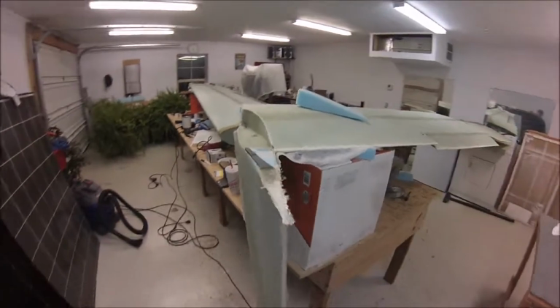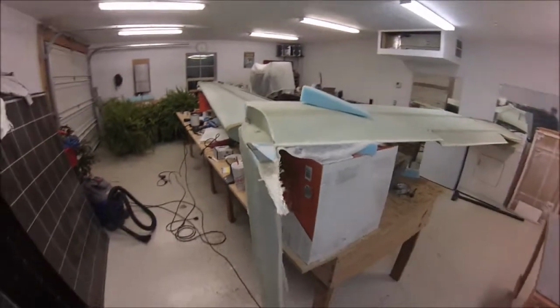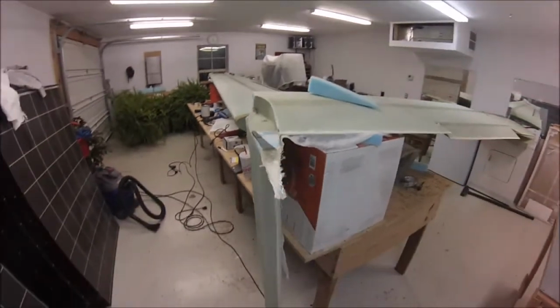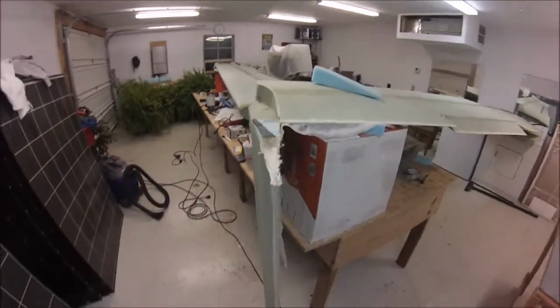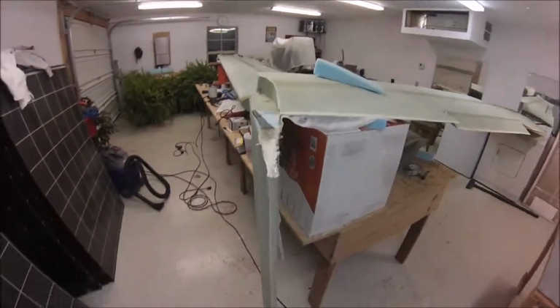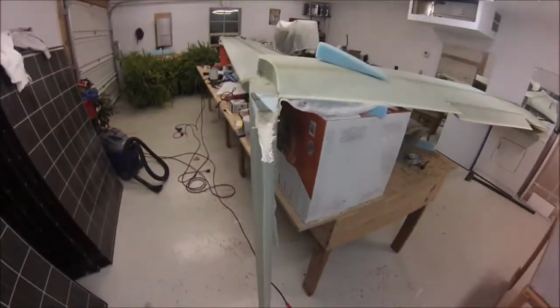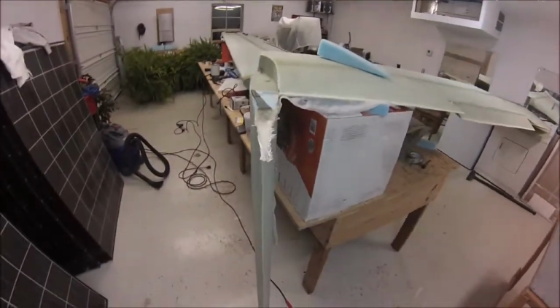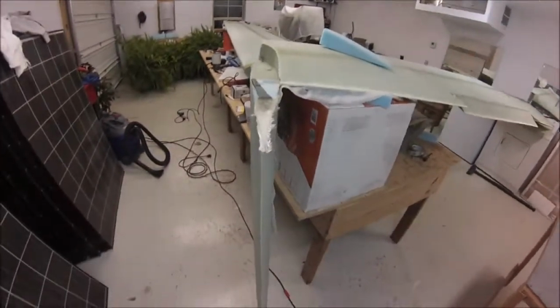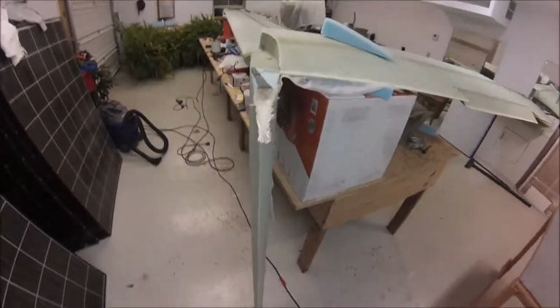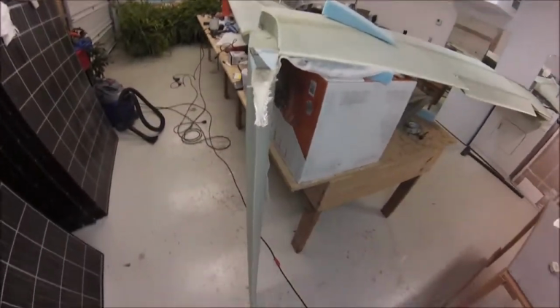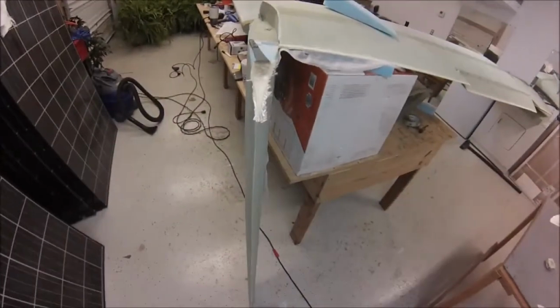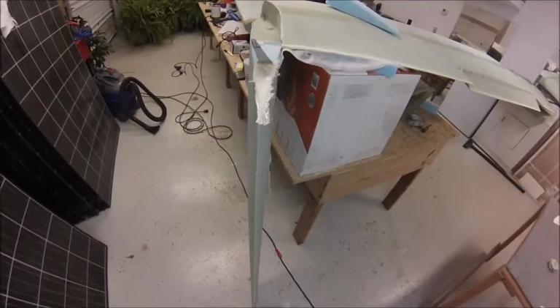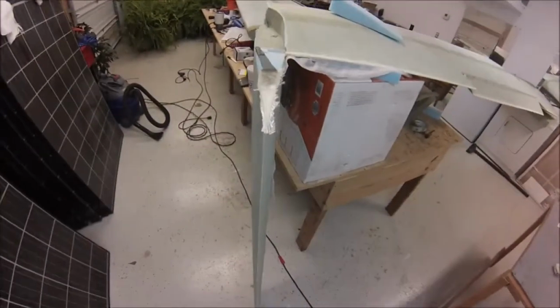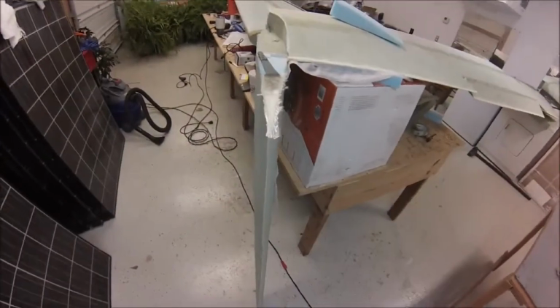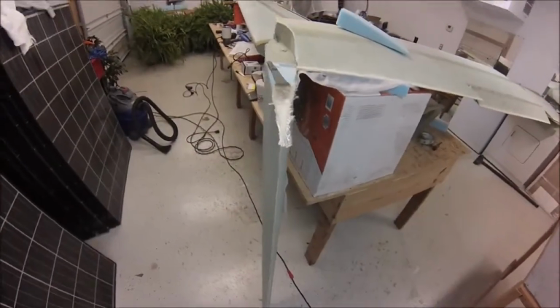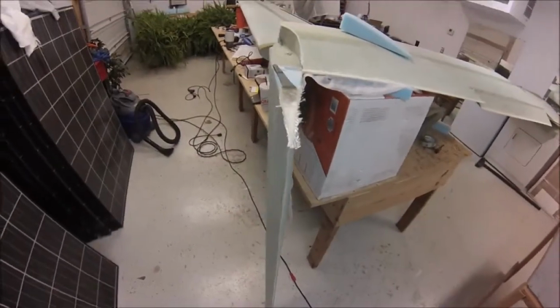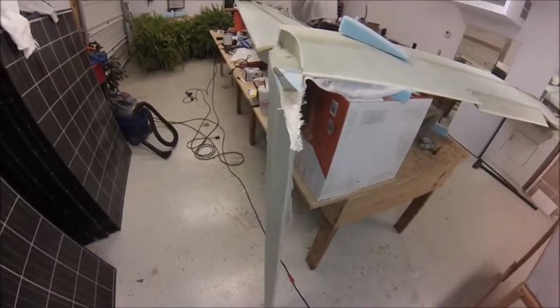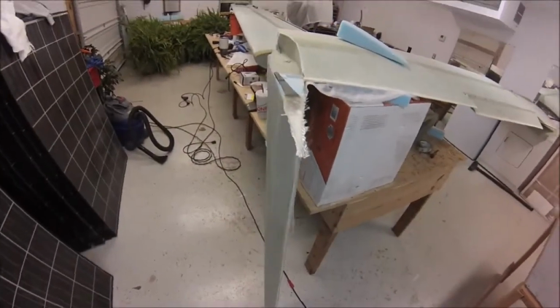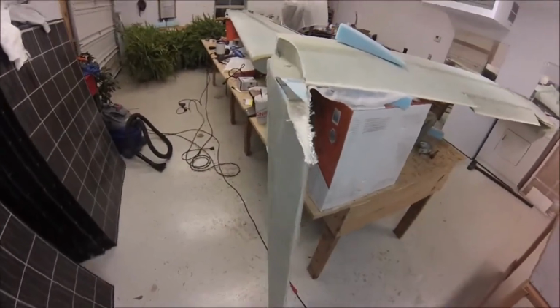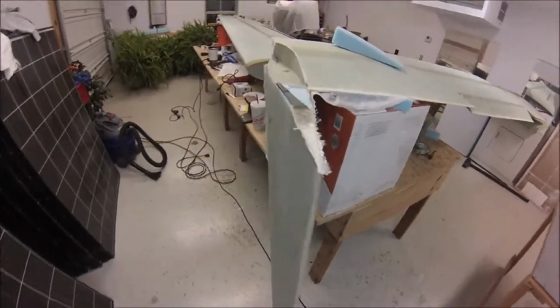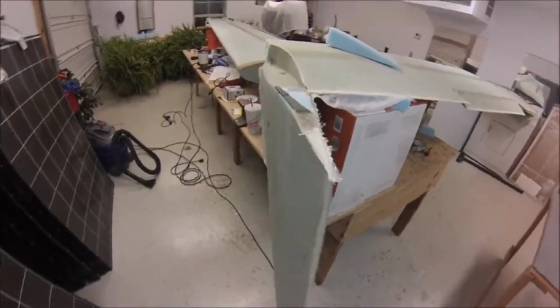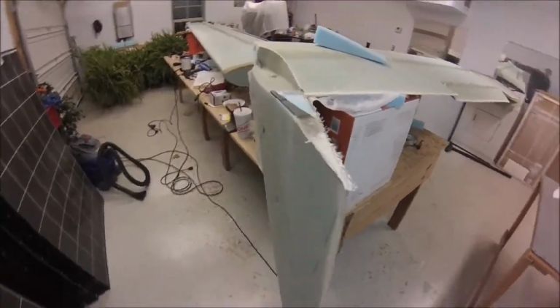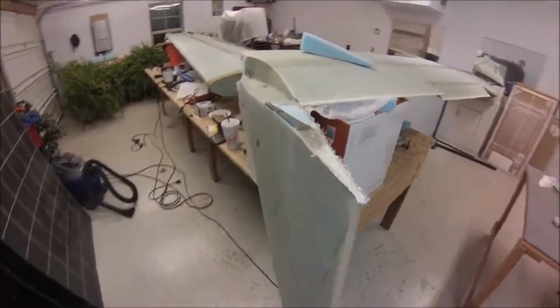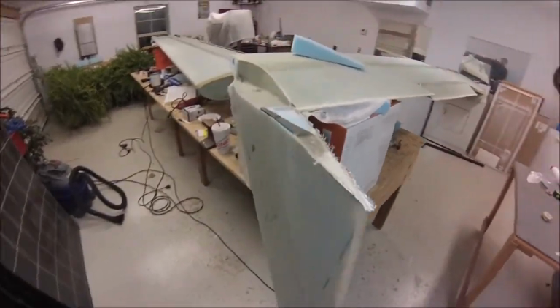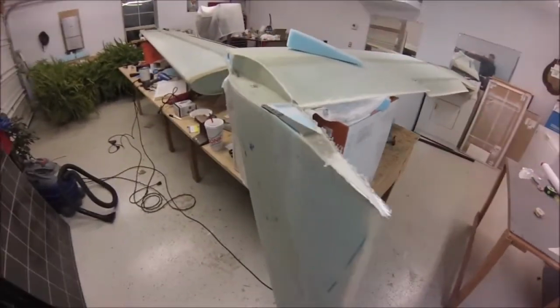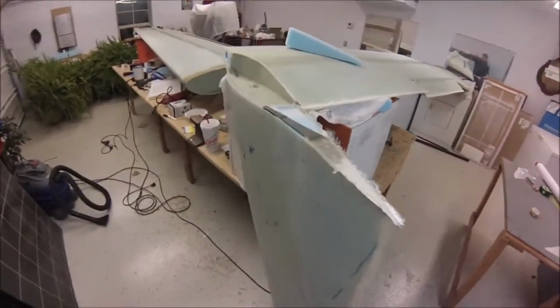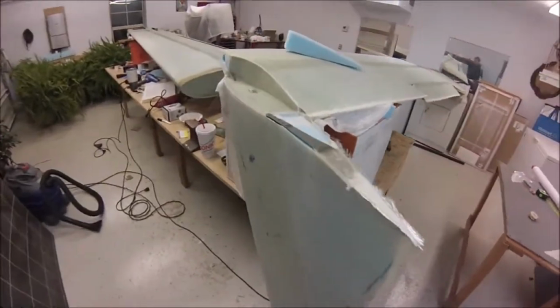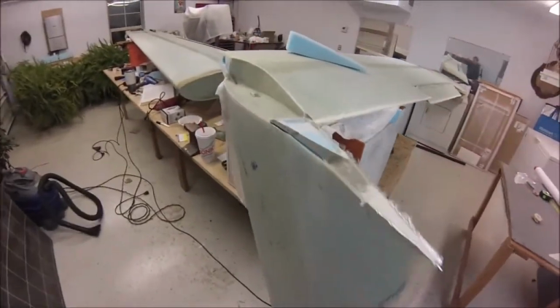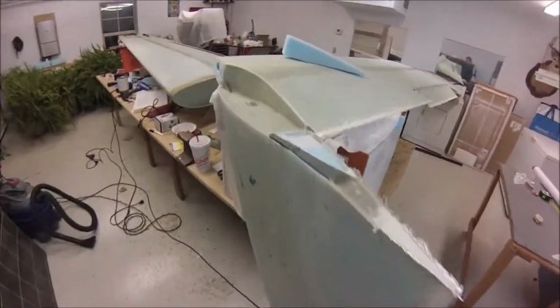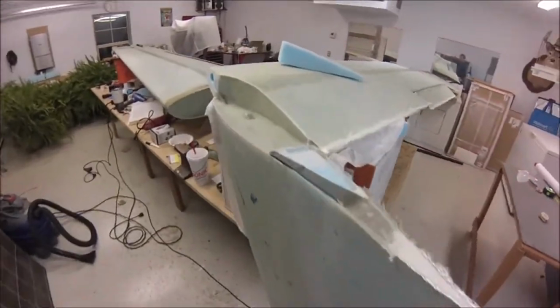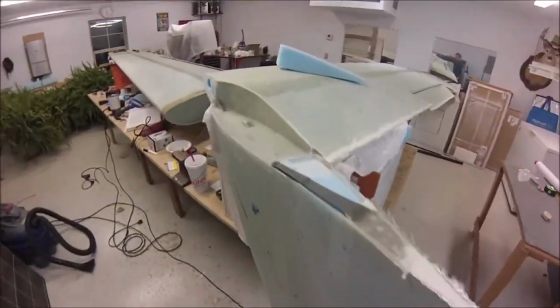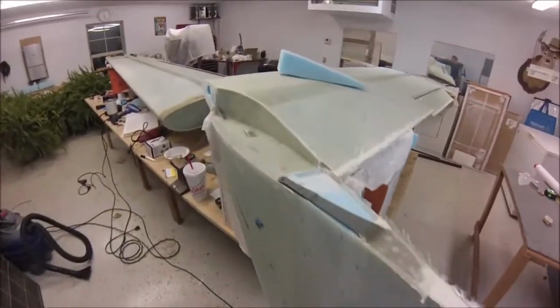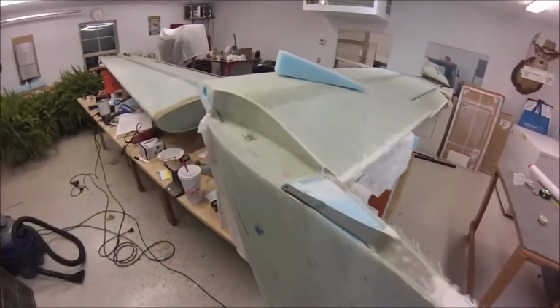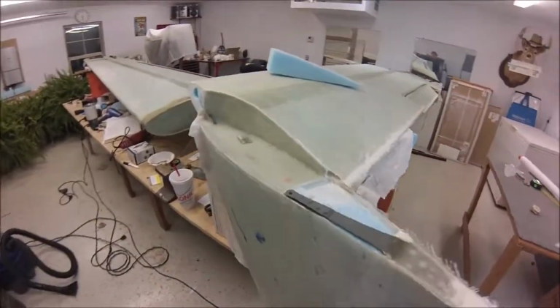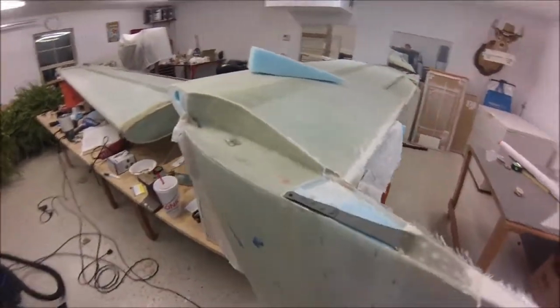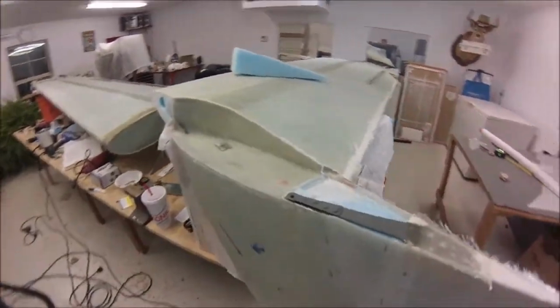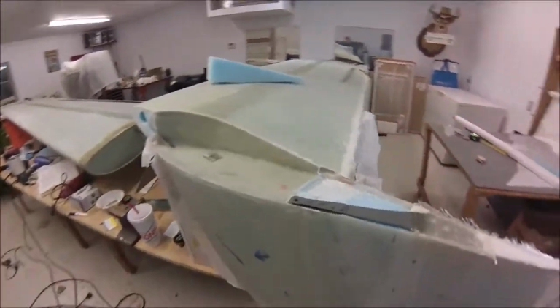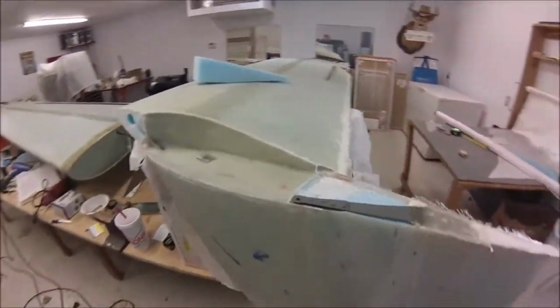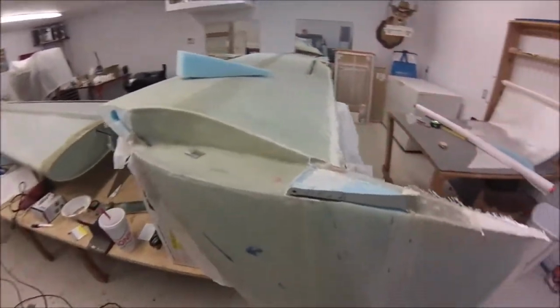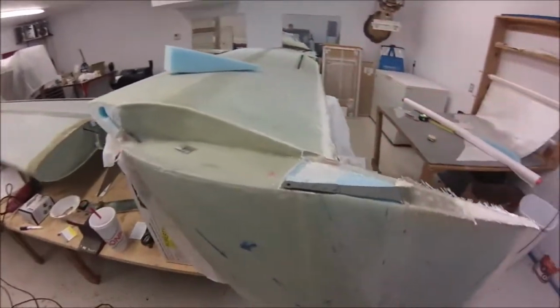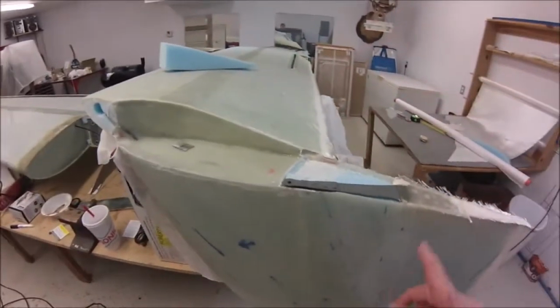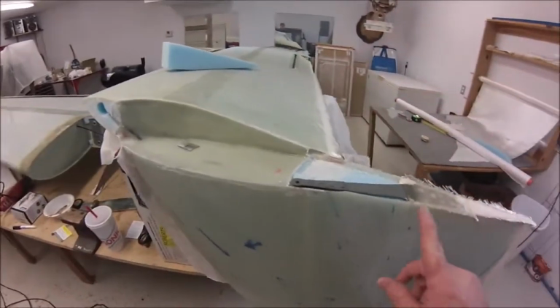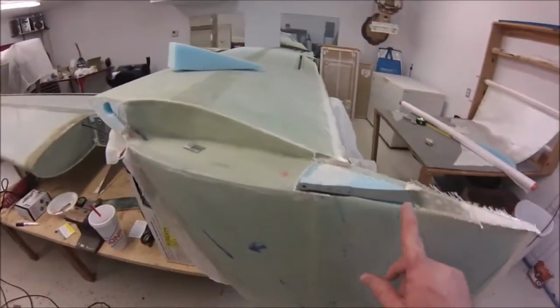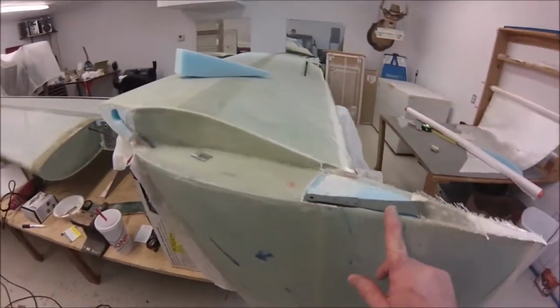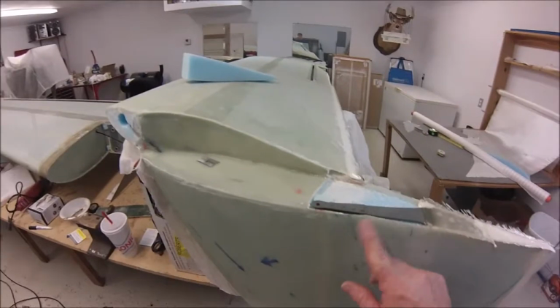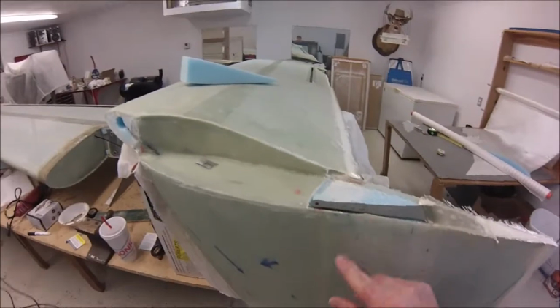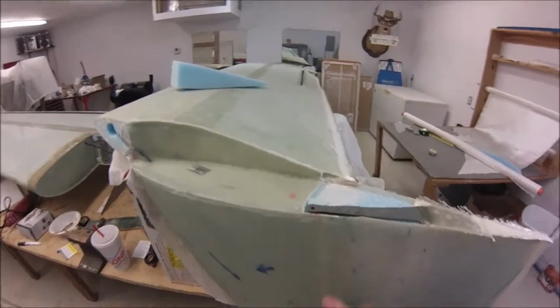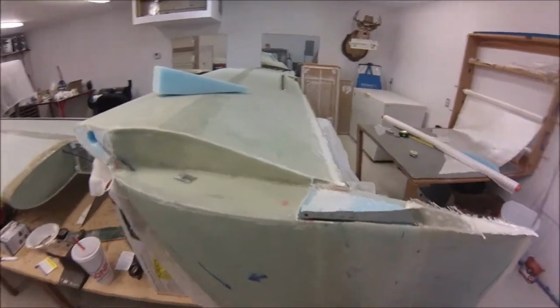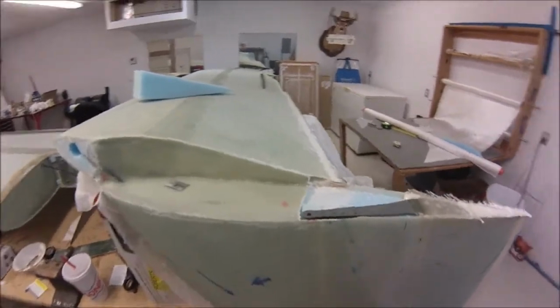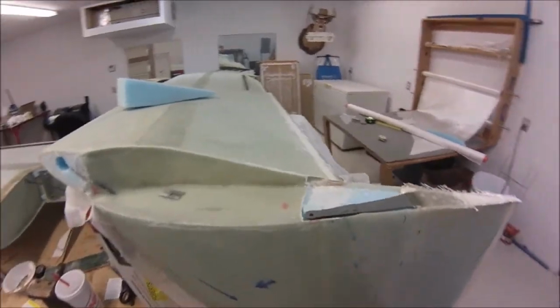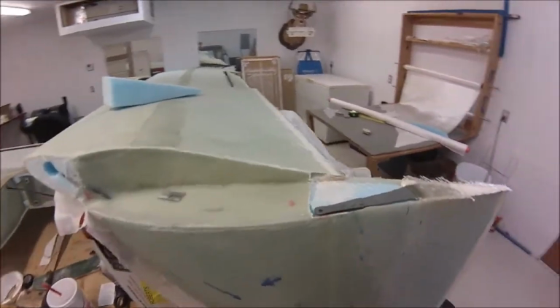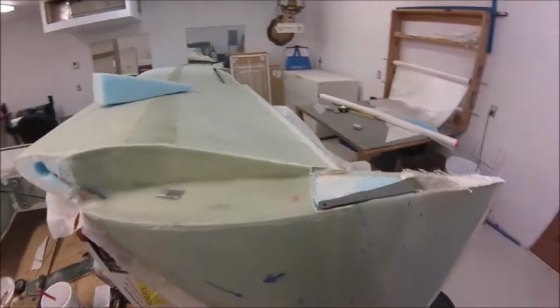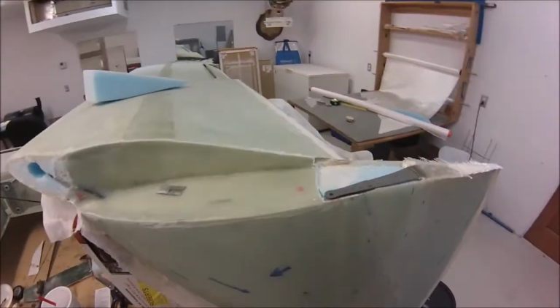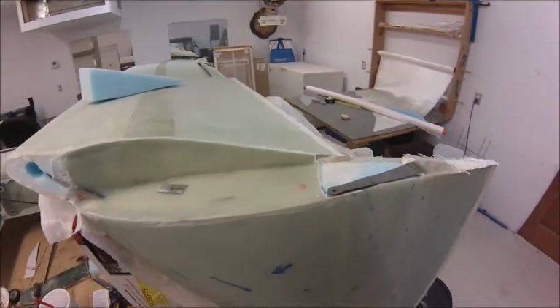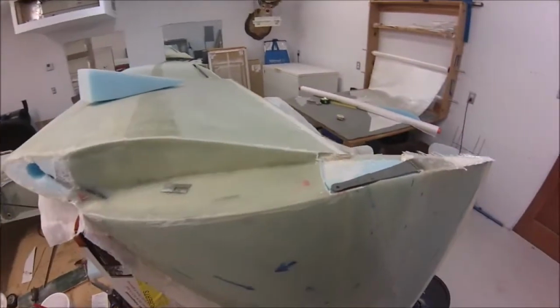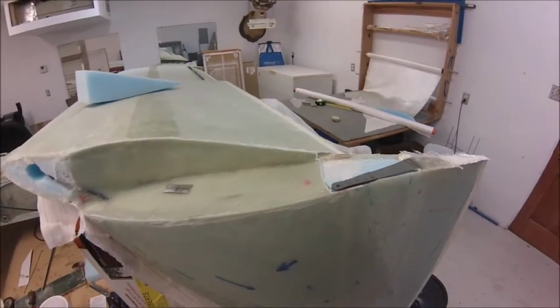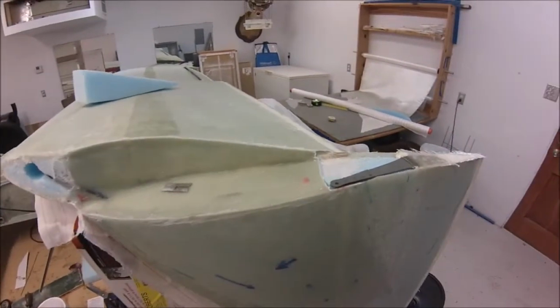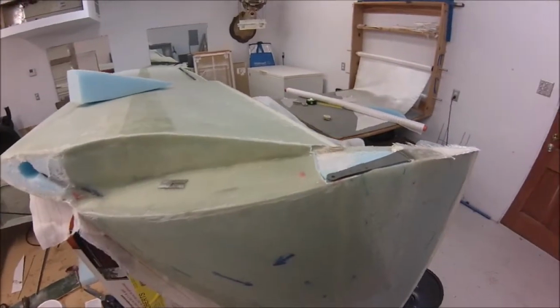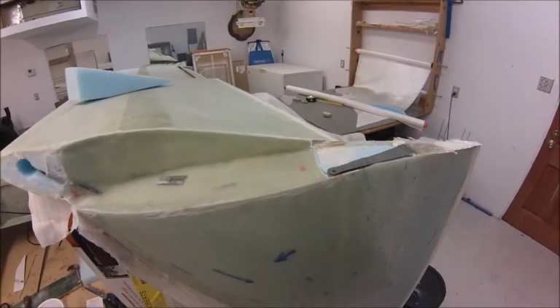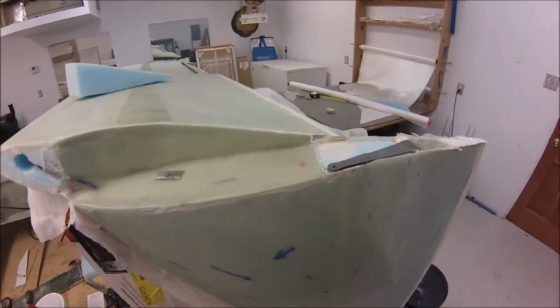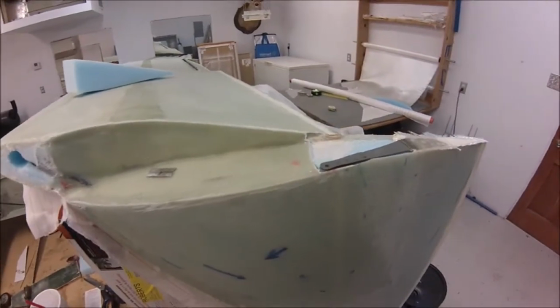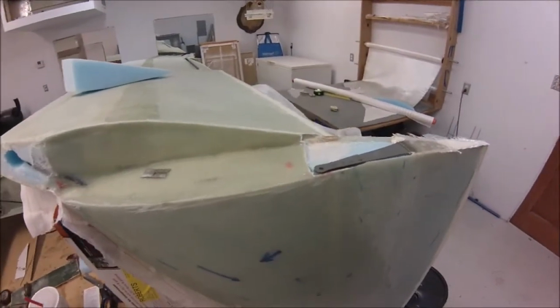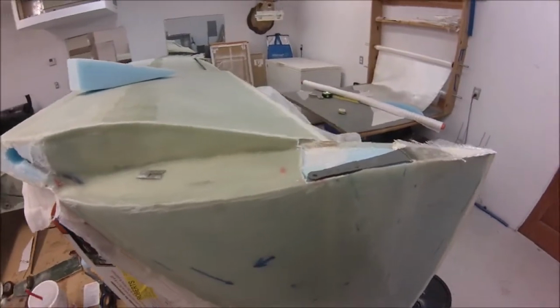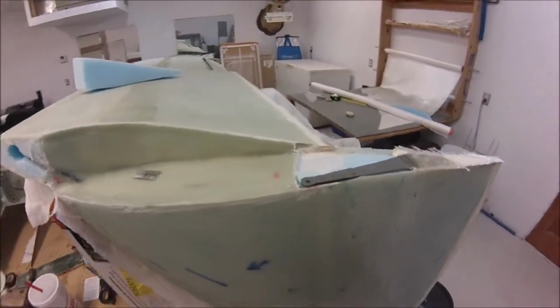Hopefully this will help with your build so you can at least see what I've done and go from there.